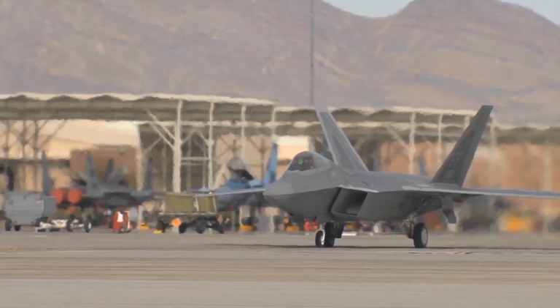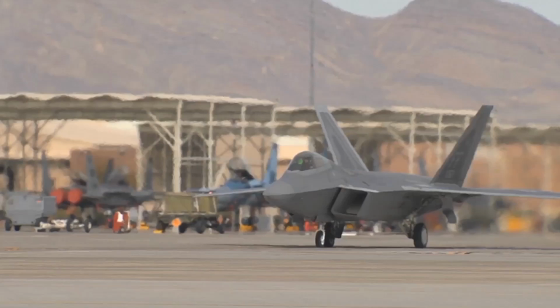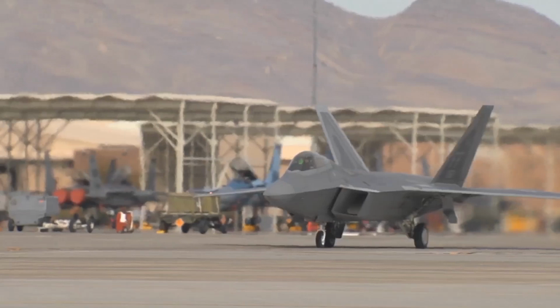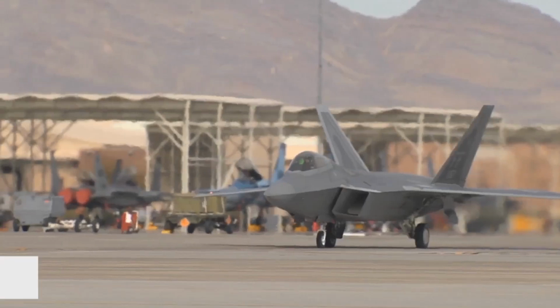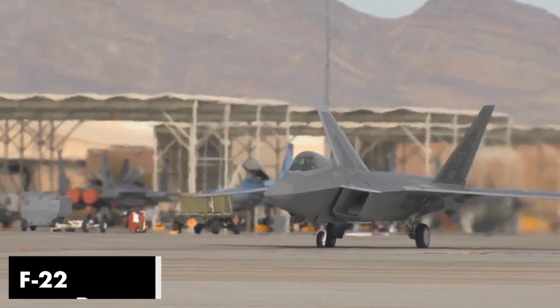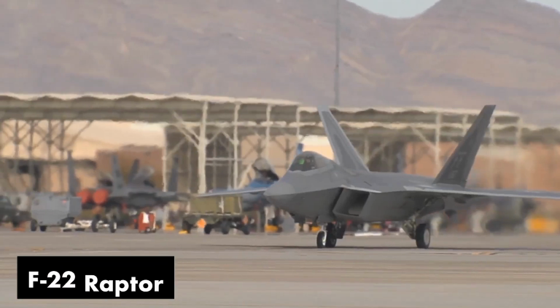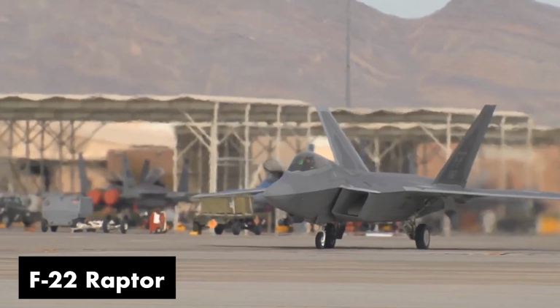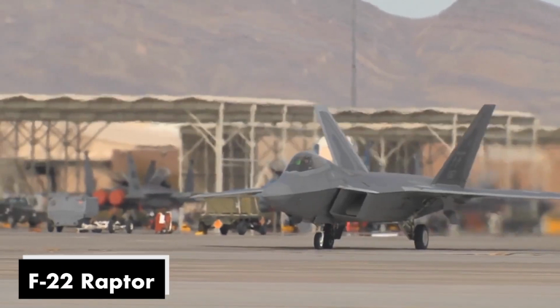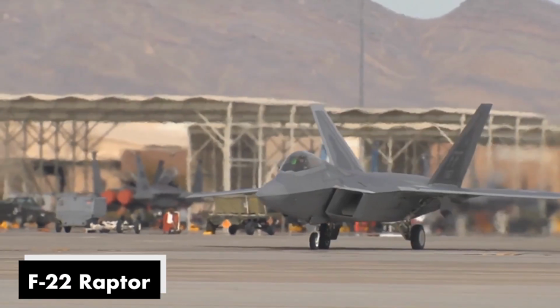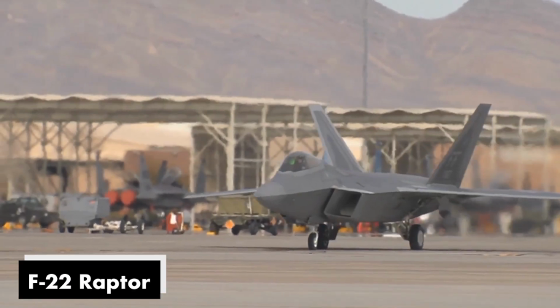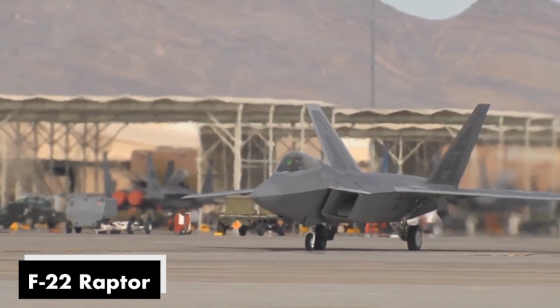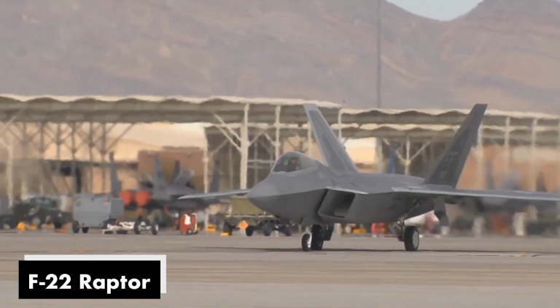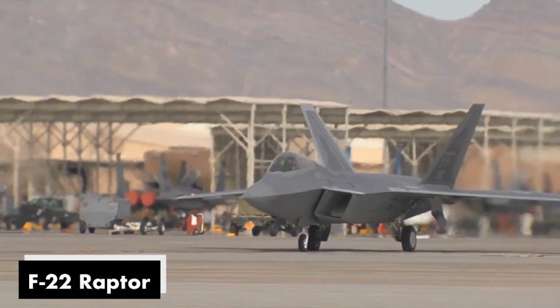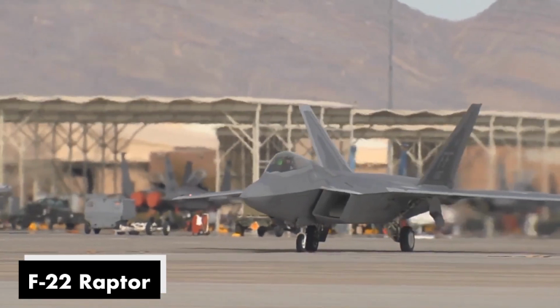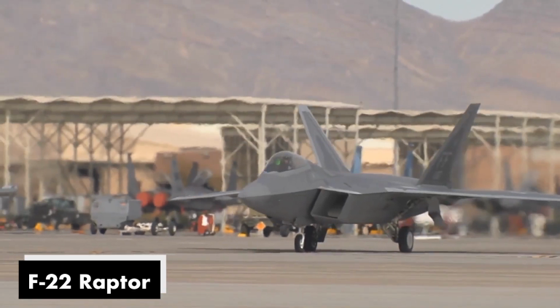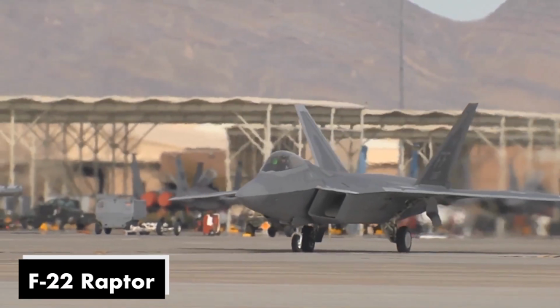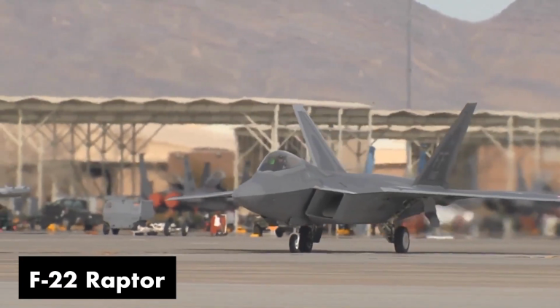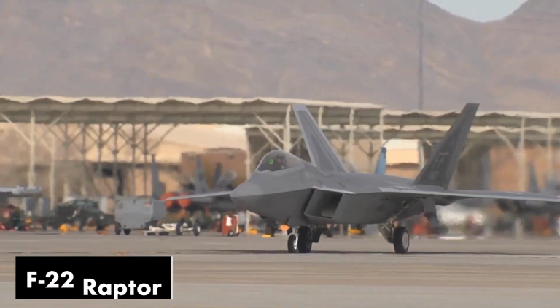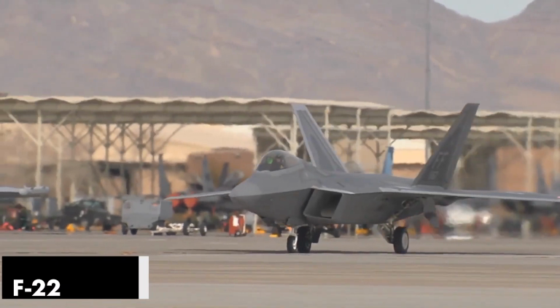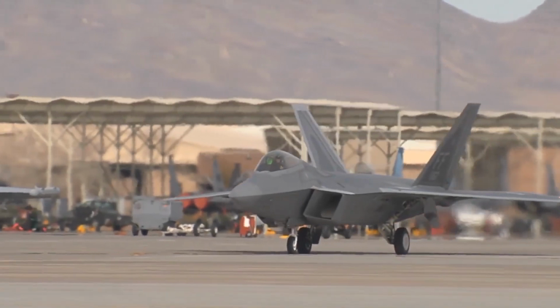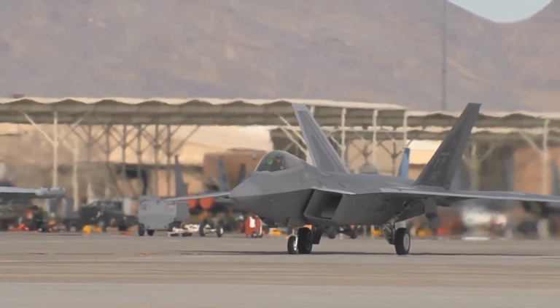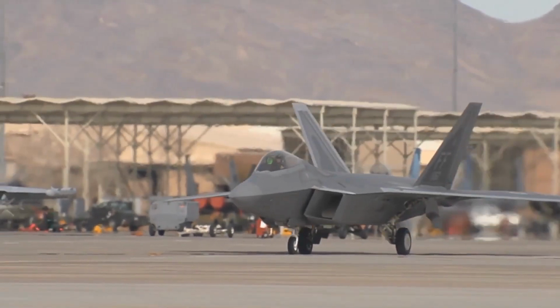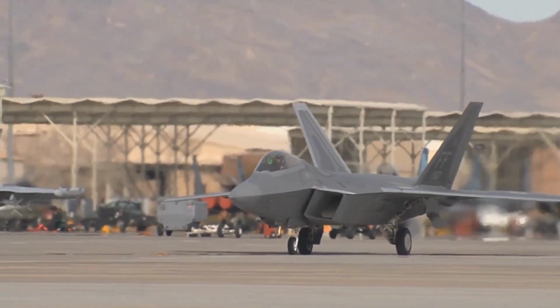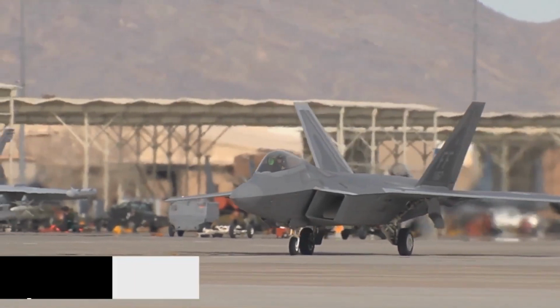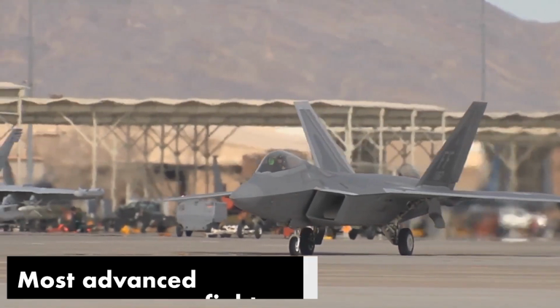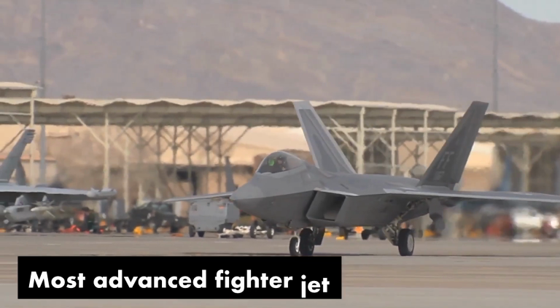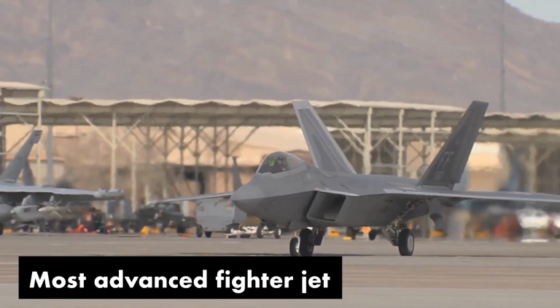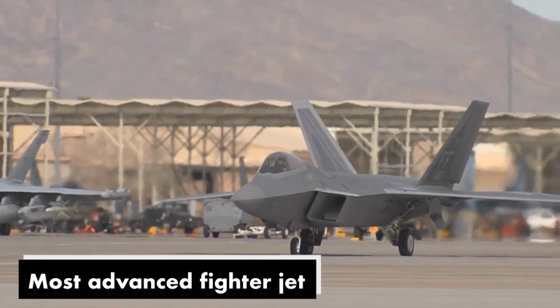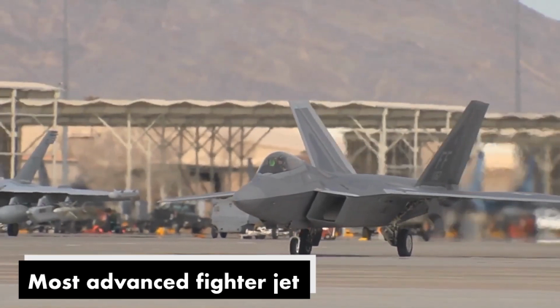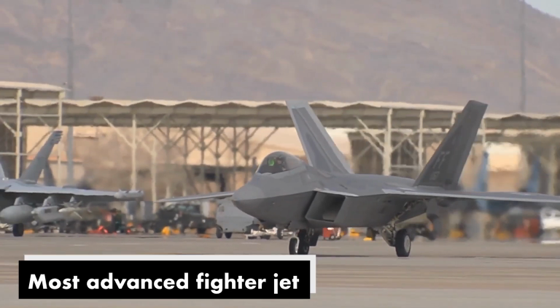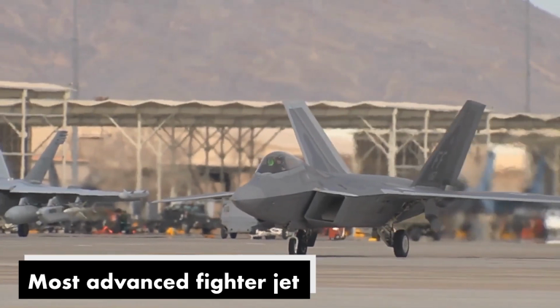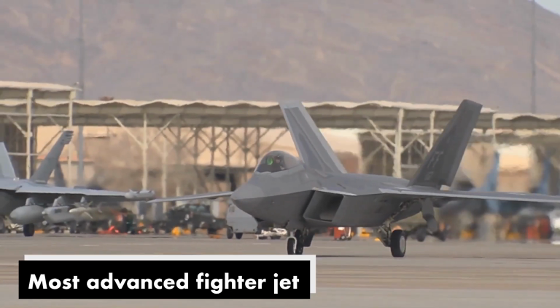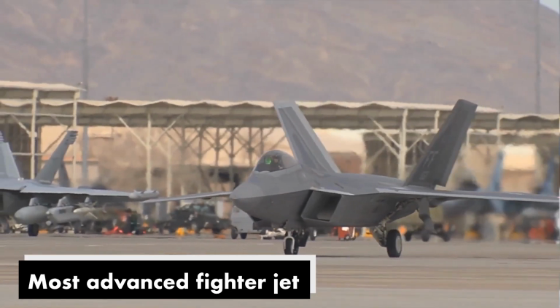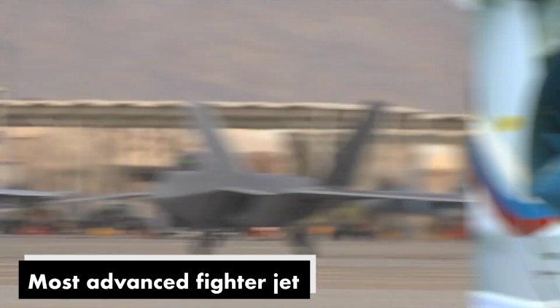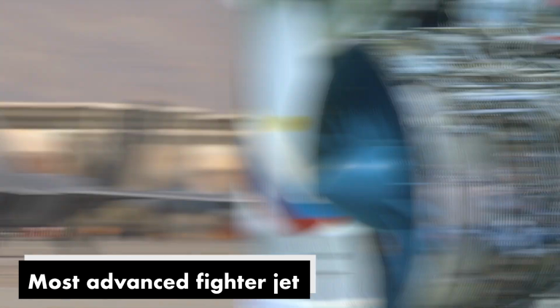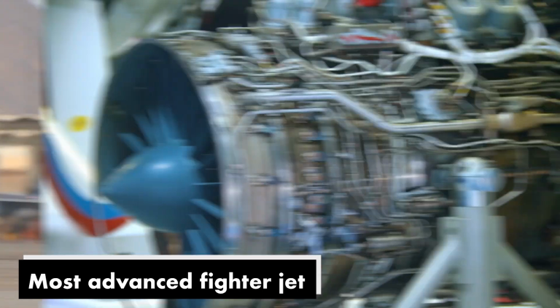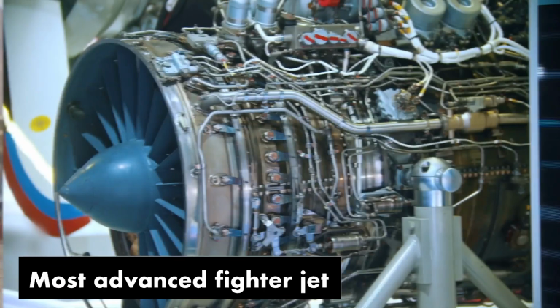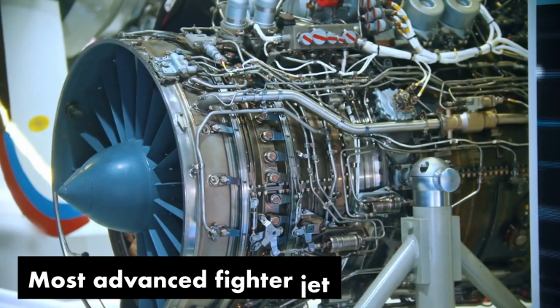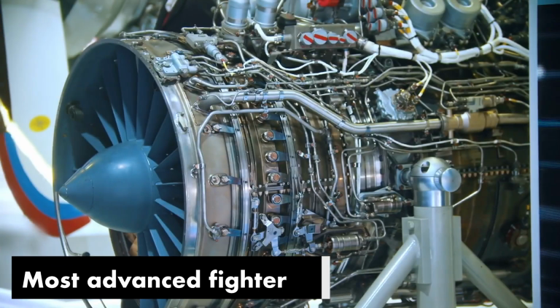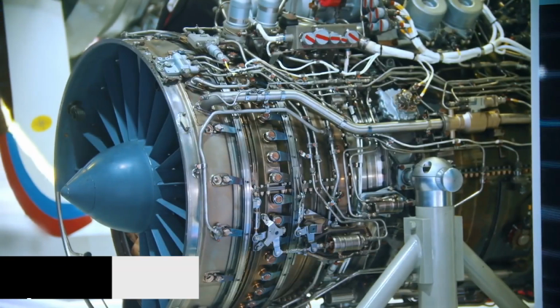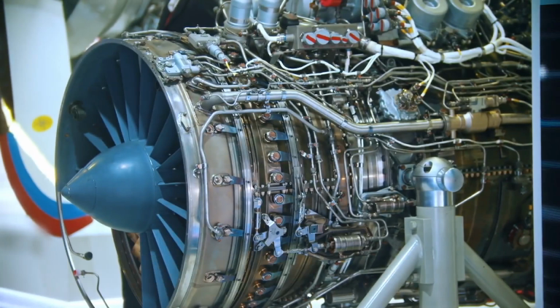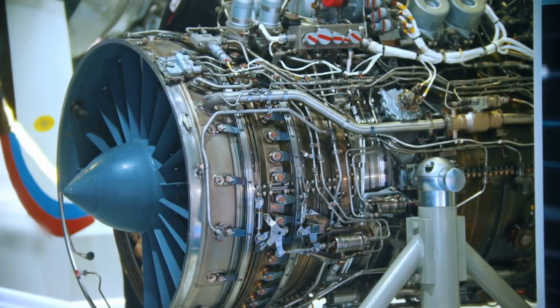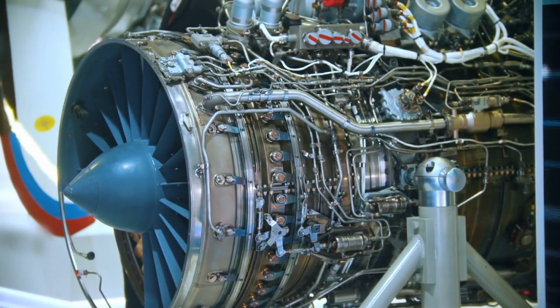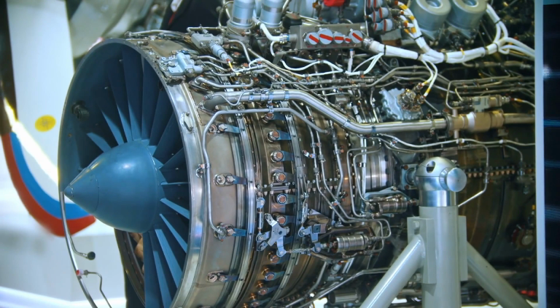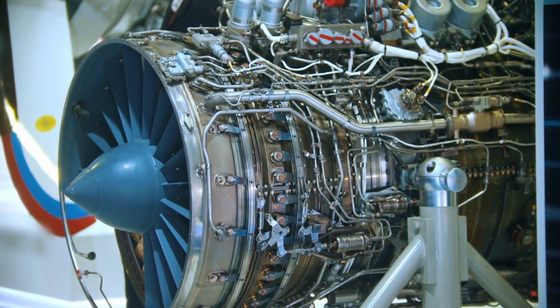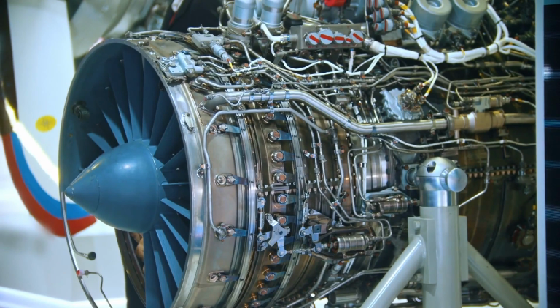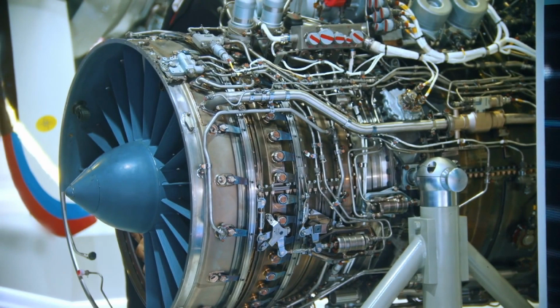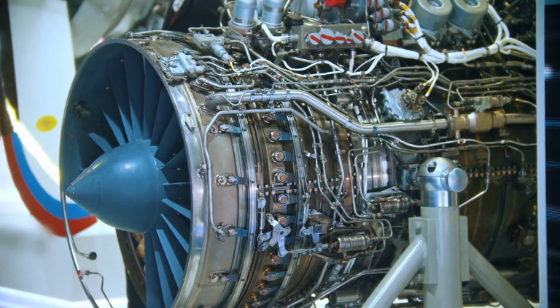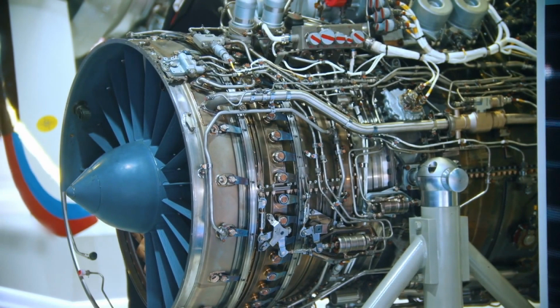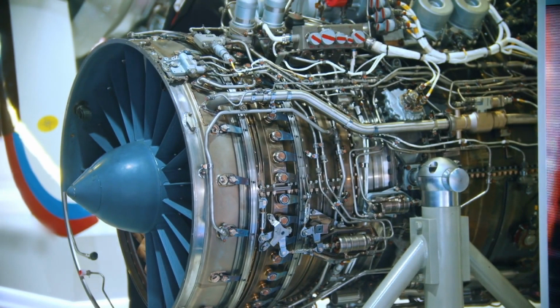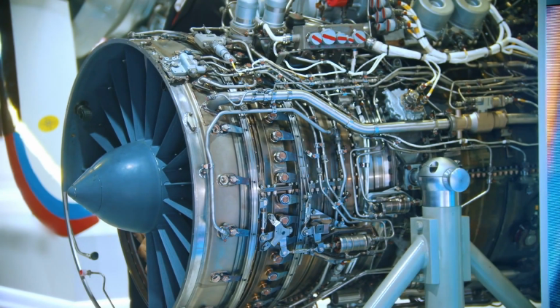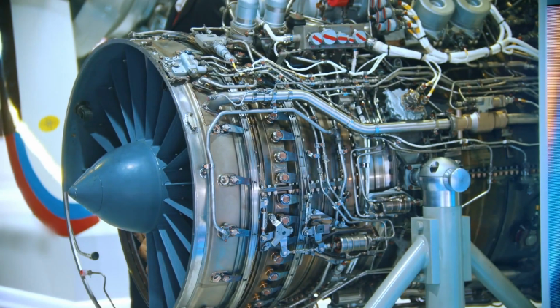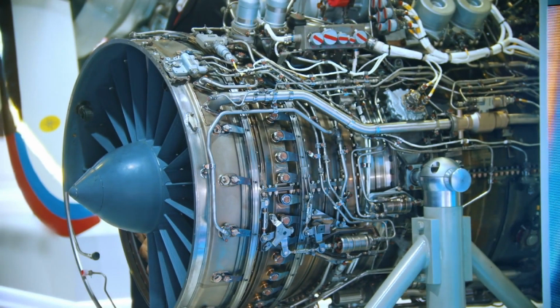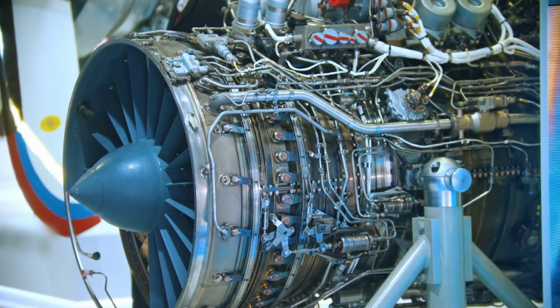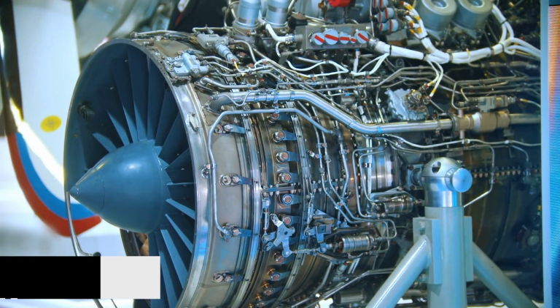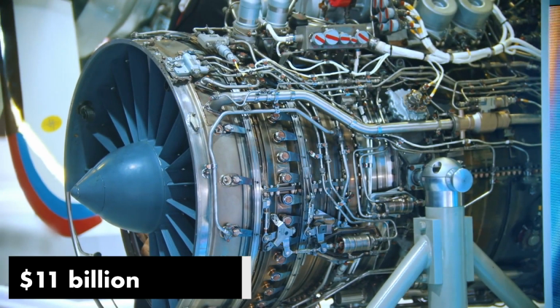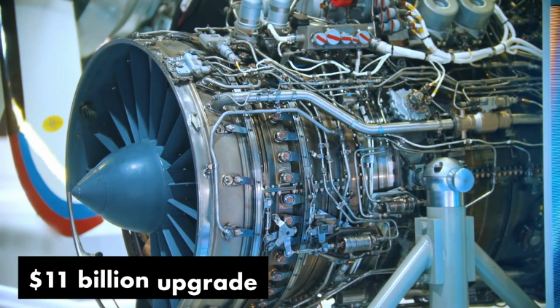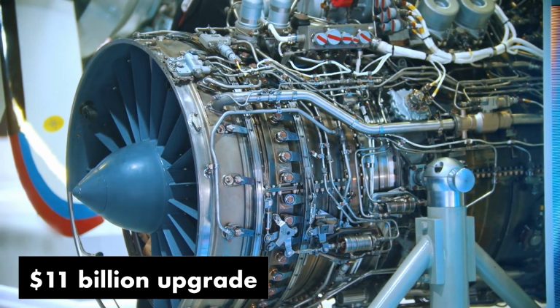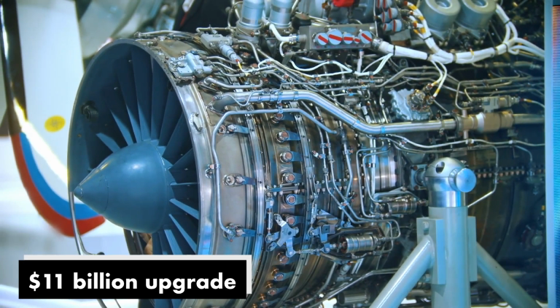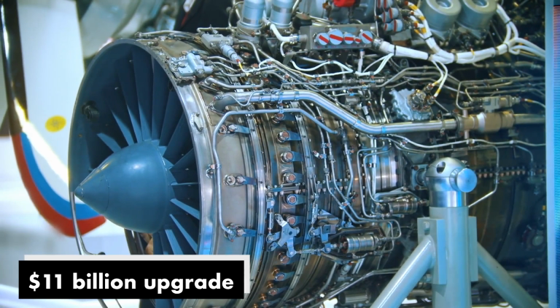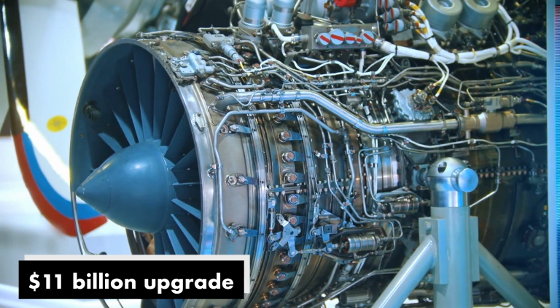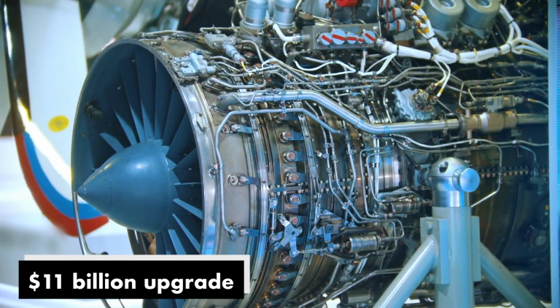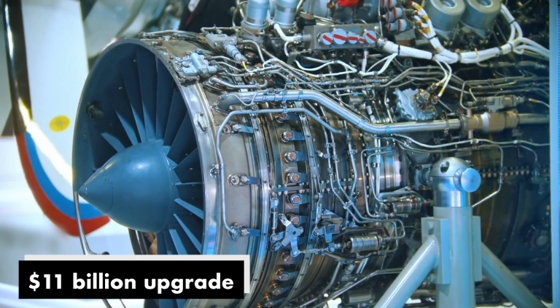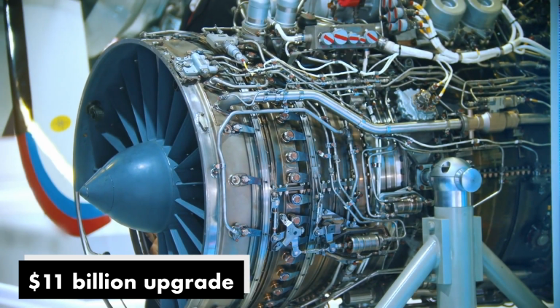The F-22 Raptor is already the most advanced fighter jet in the world. What could possibly justify an $11 billion upgrade?